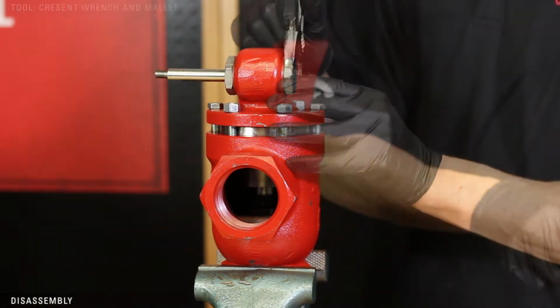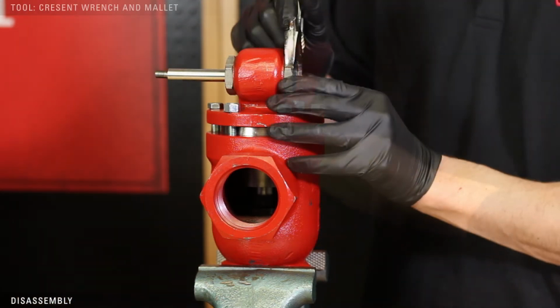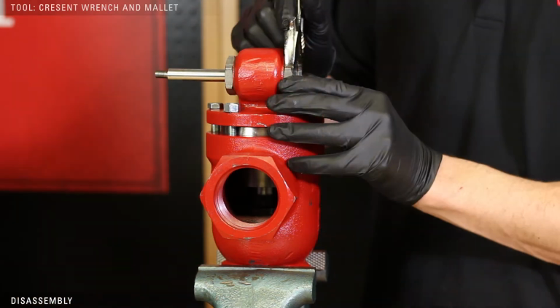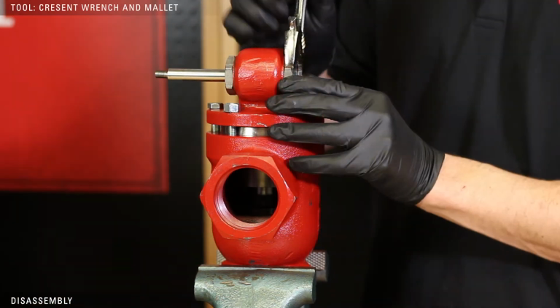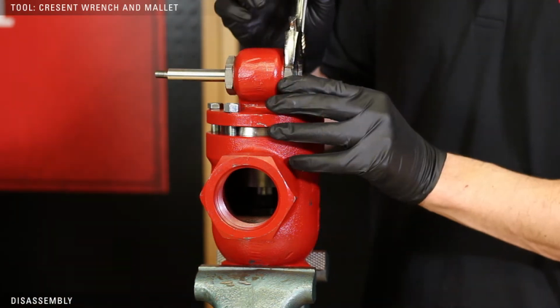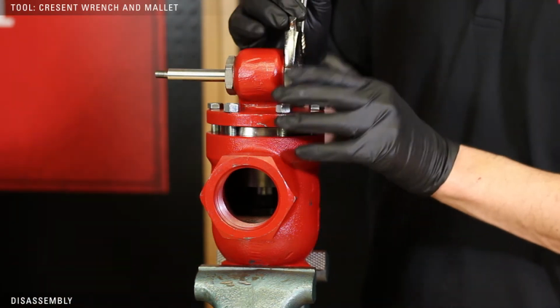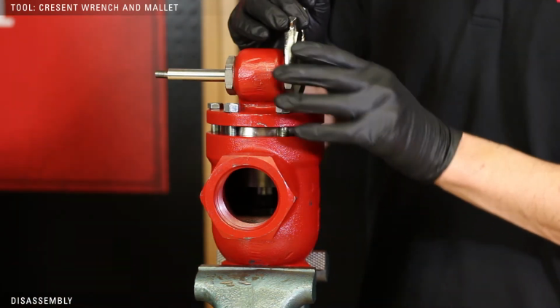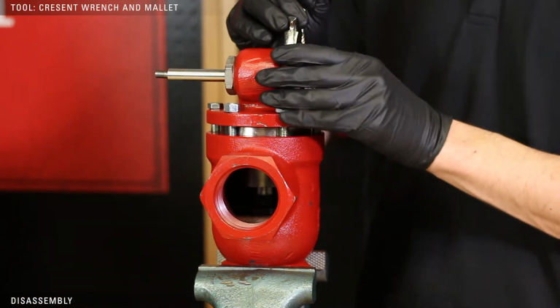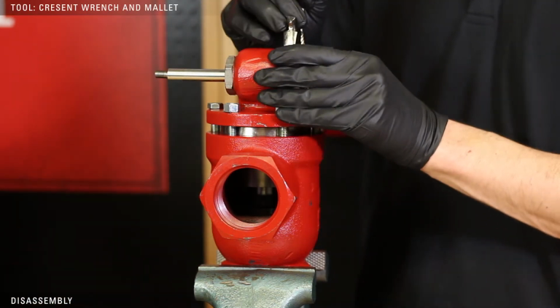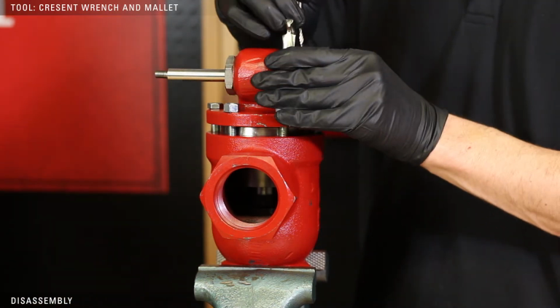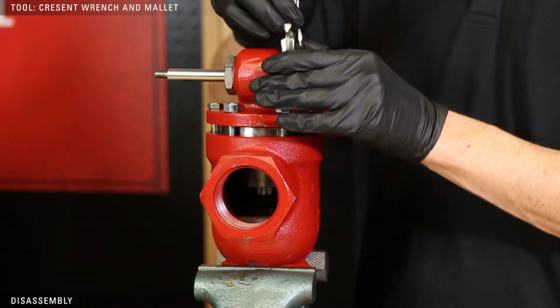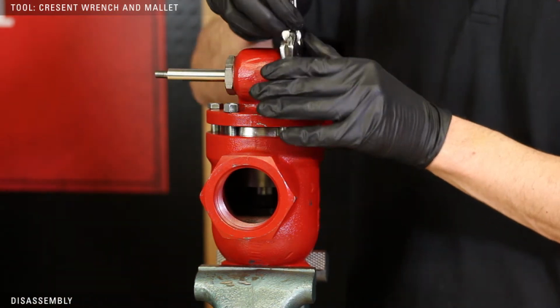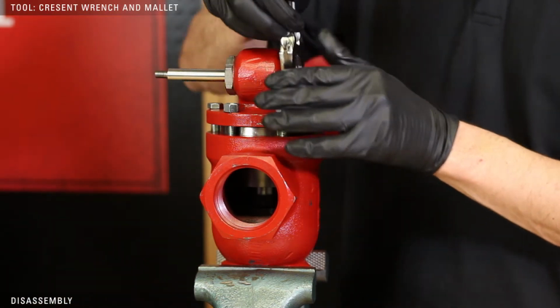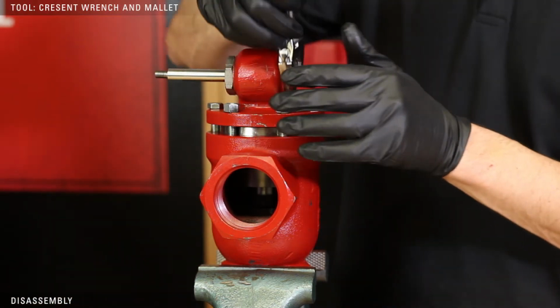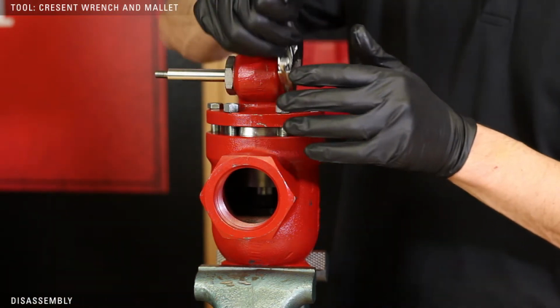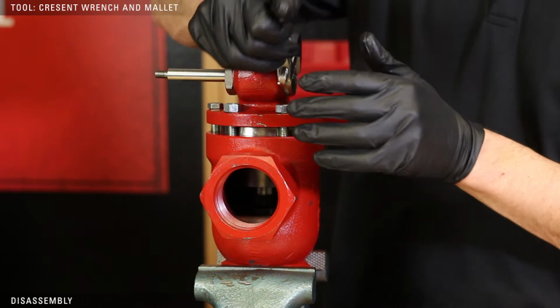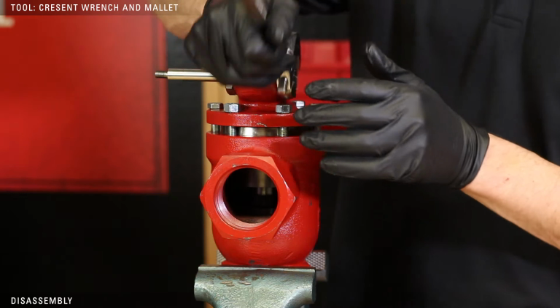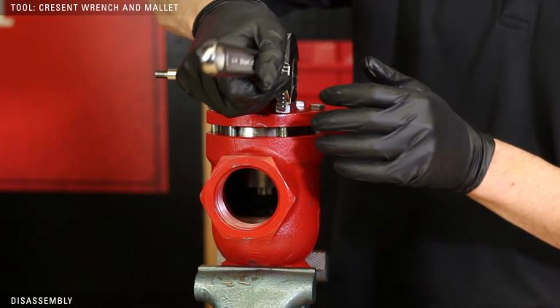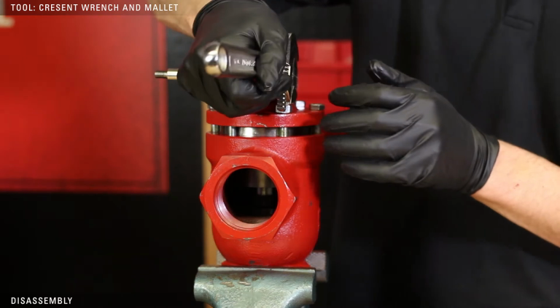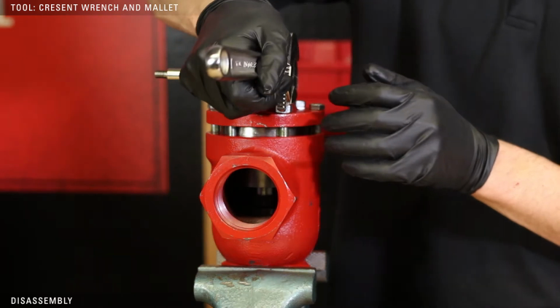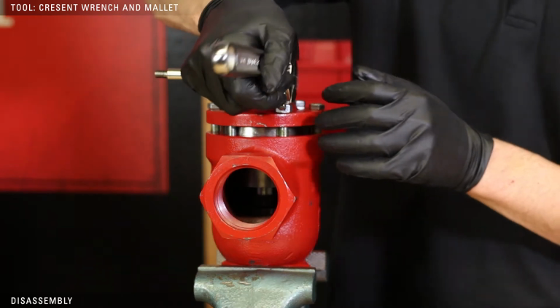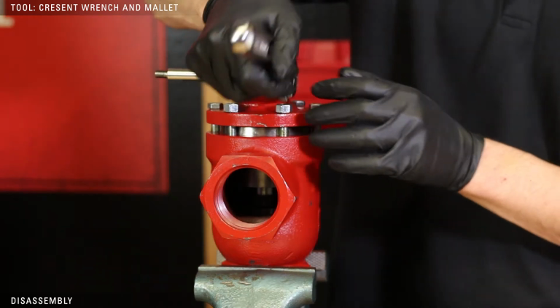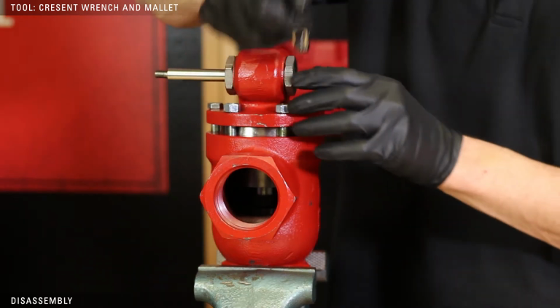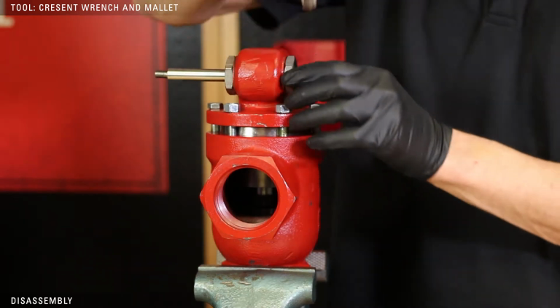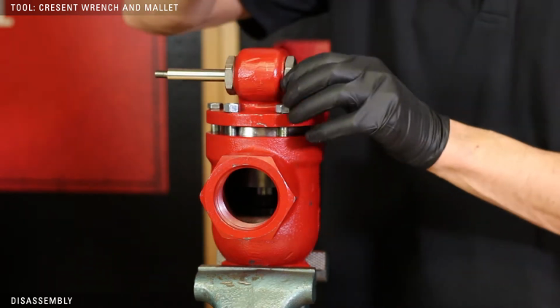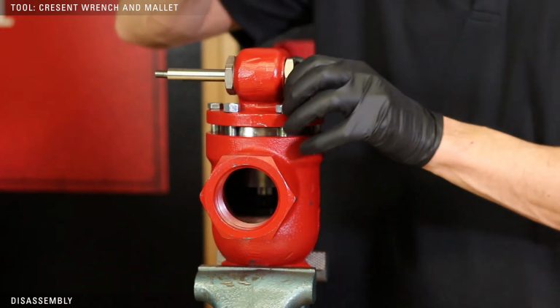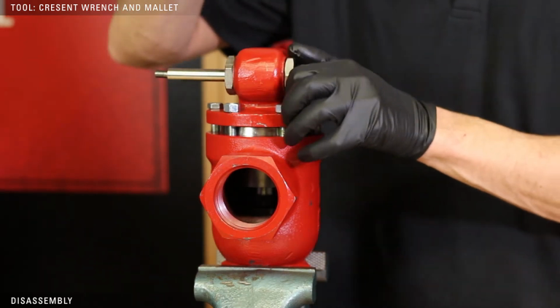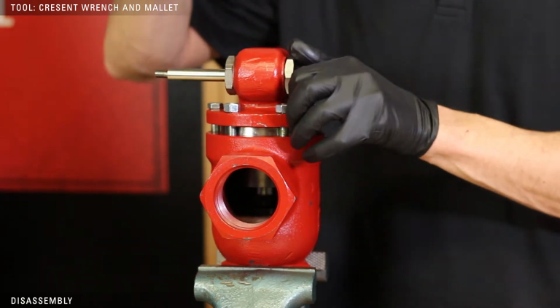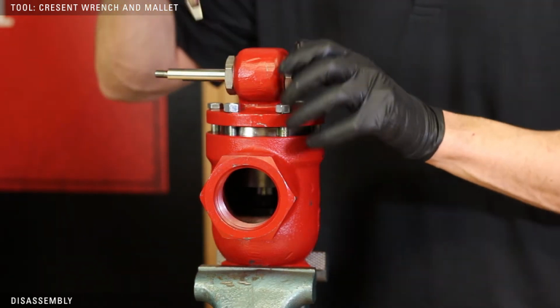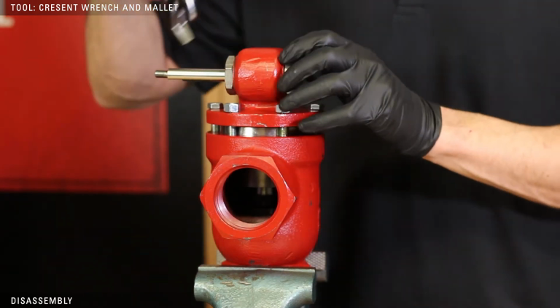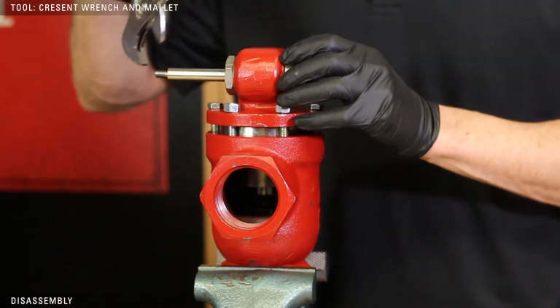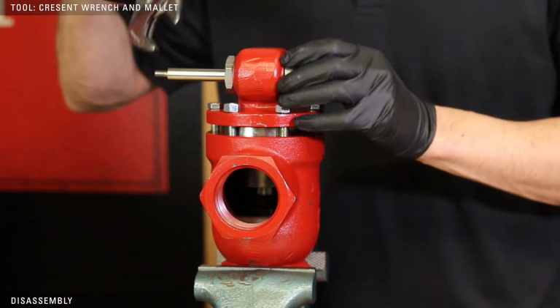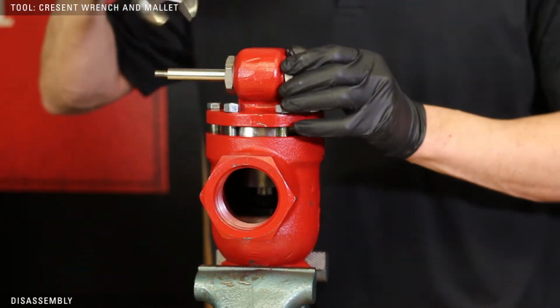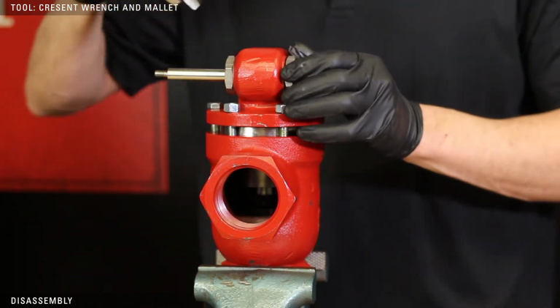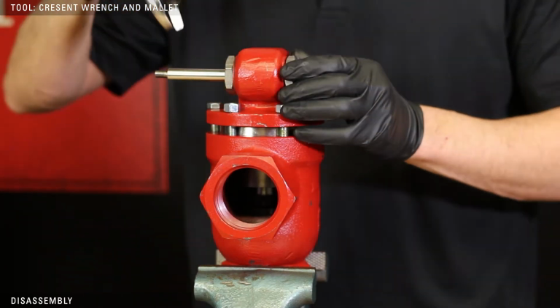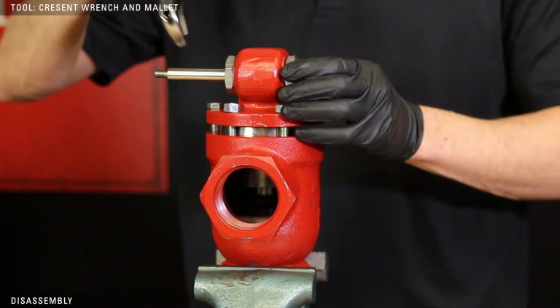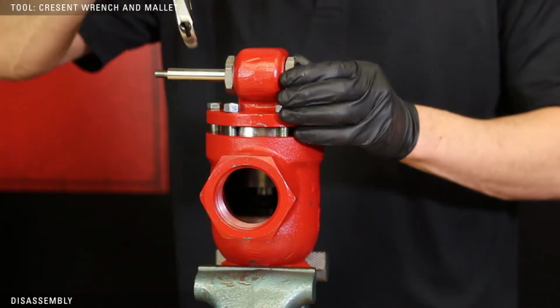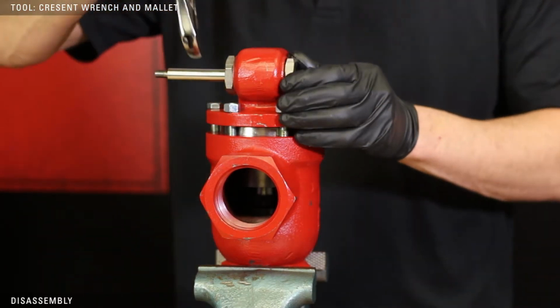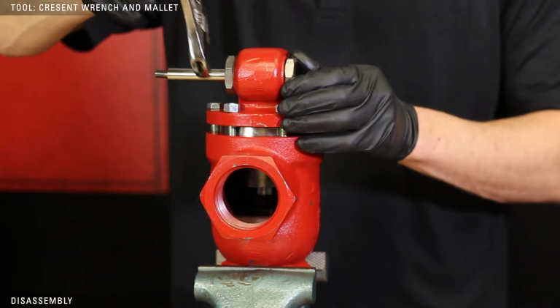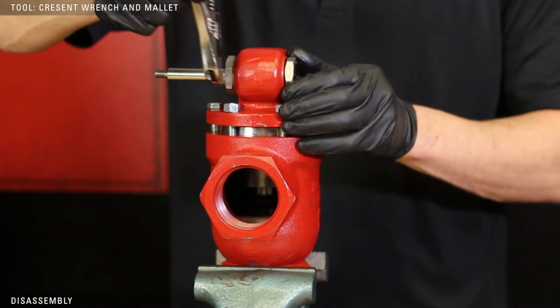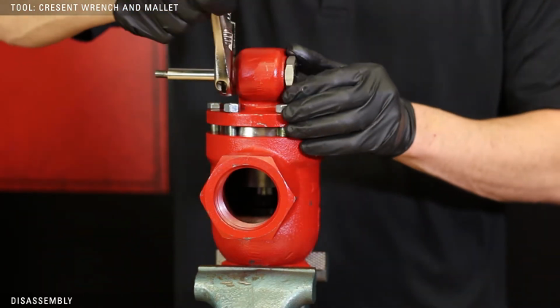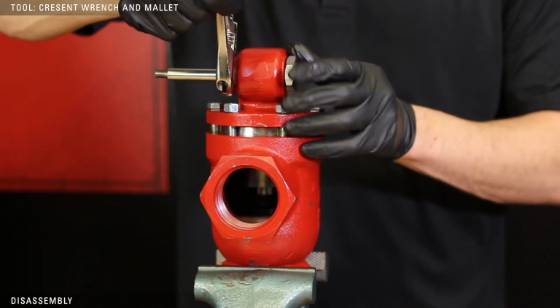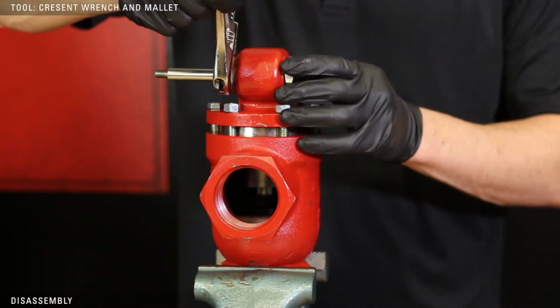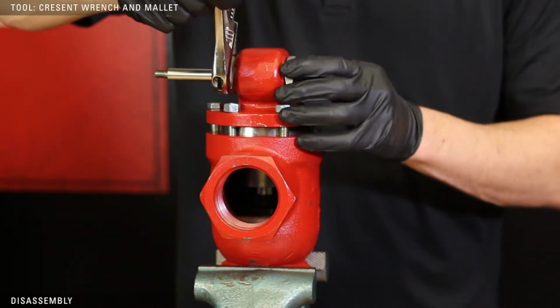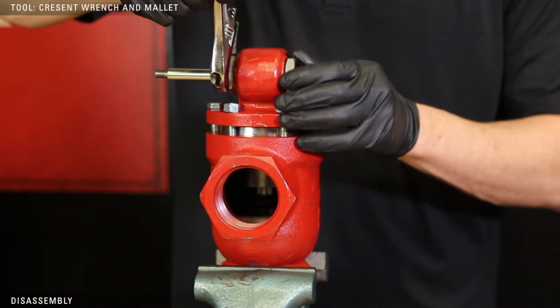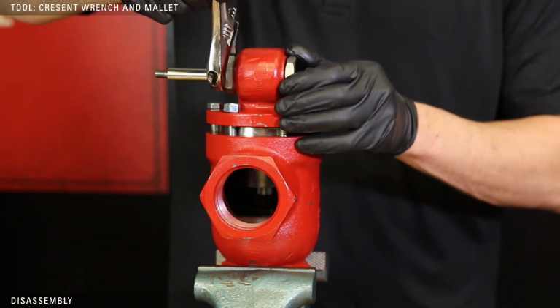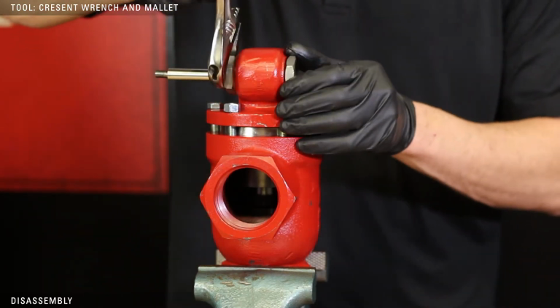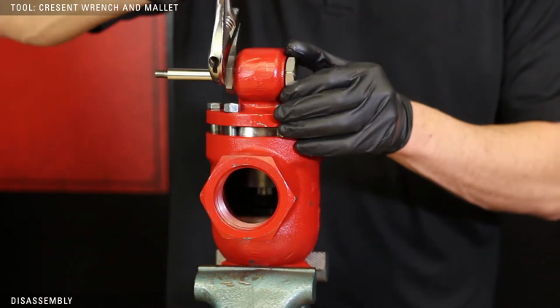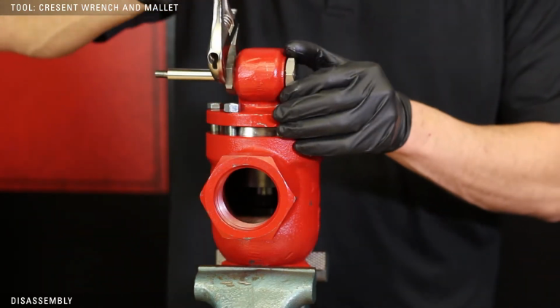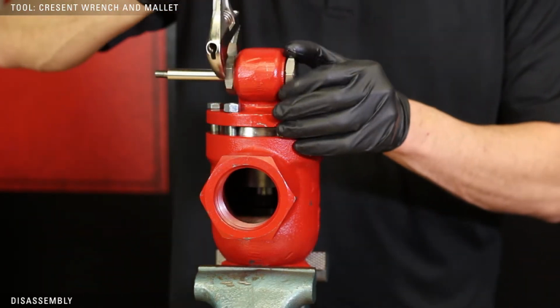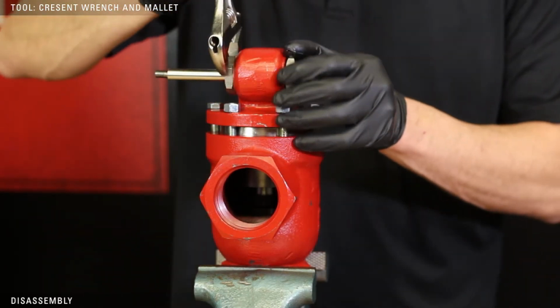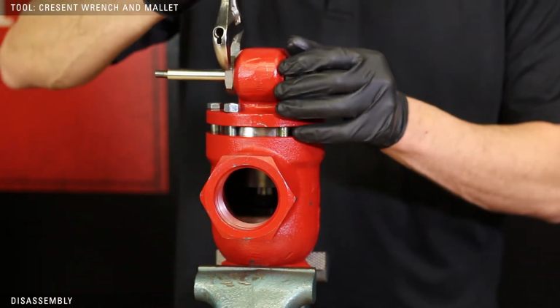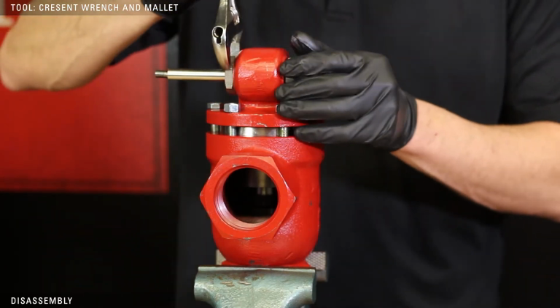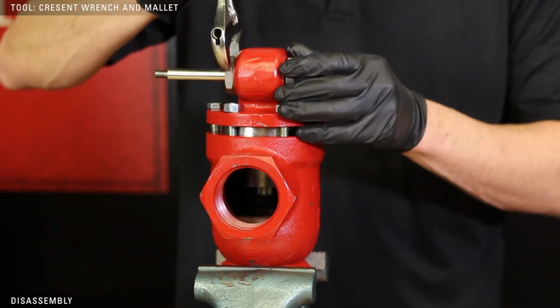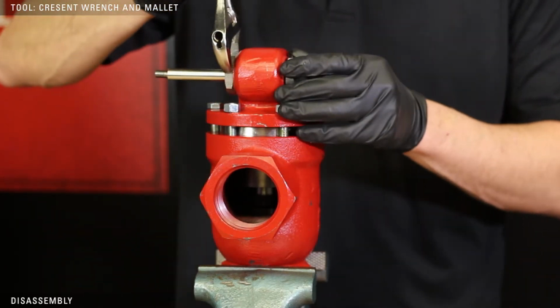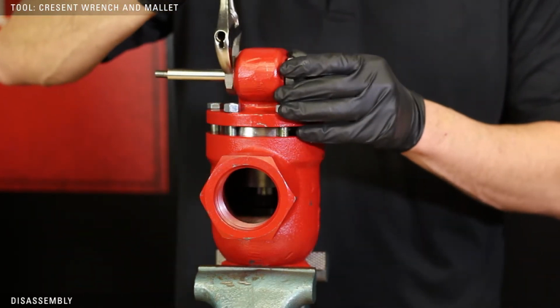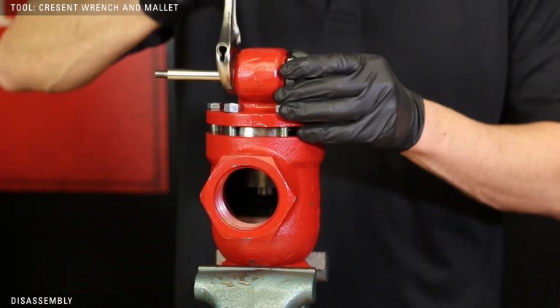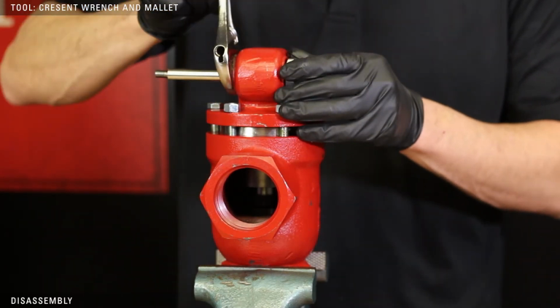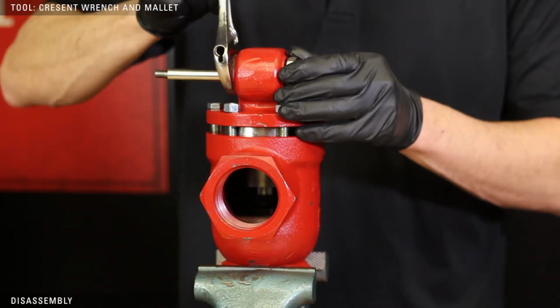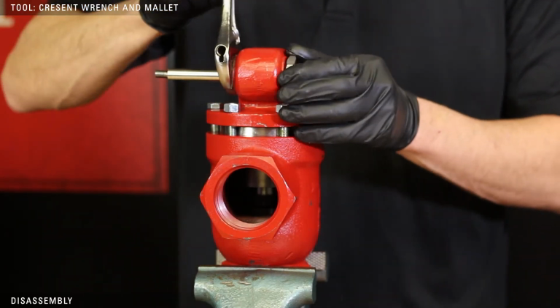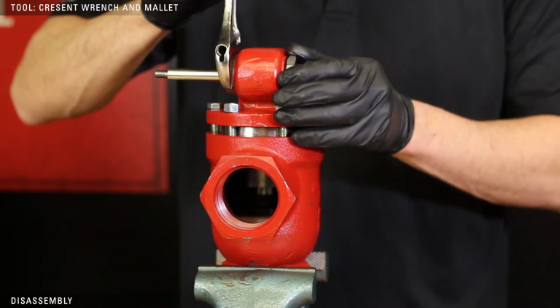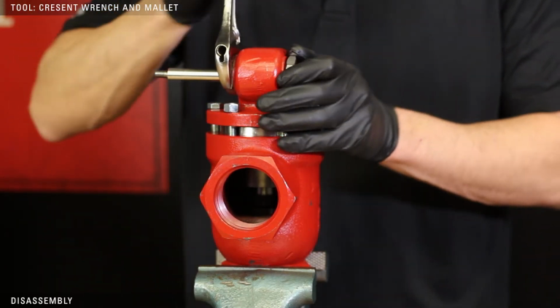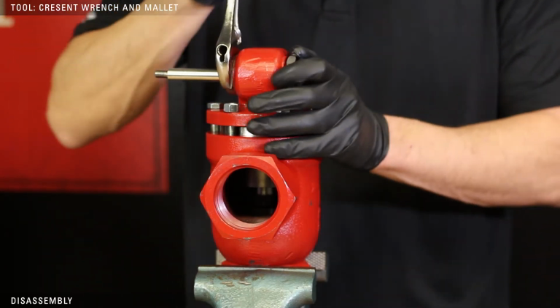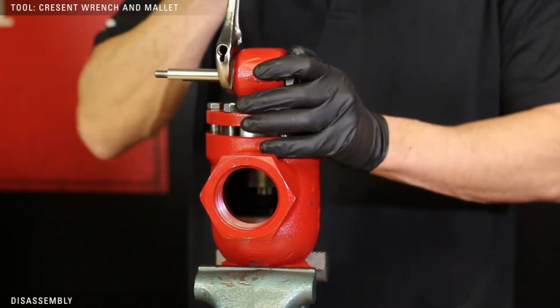Use a crescent wrench to loosen the plug and the stuffing box. If it doesn't come off easily, tap the wrench with a mallet.